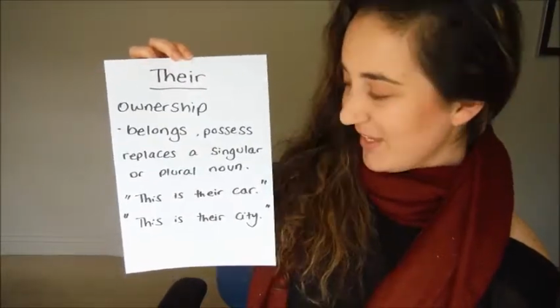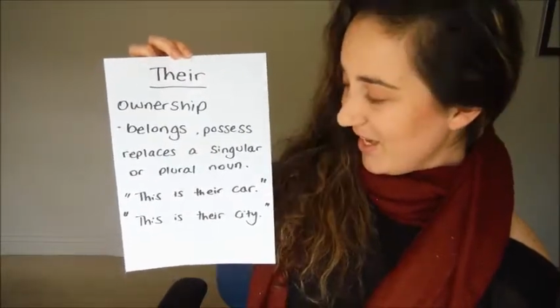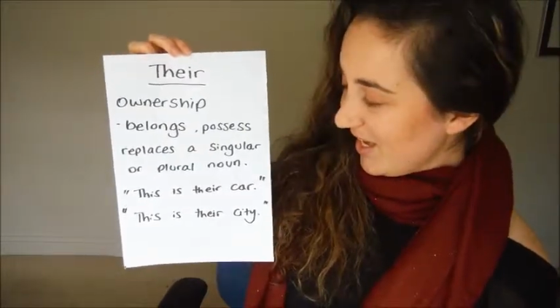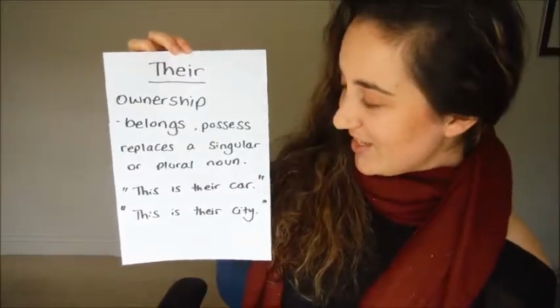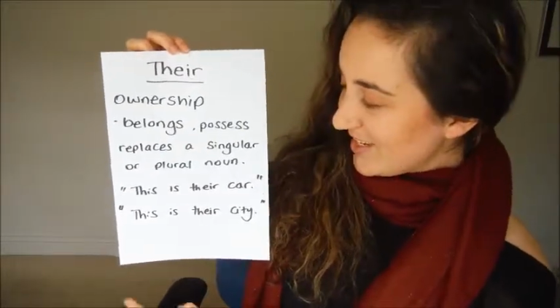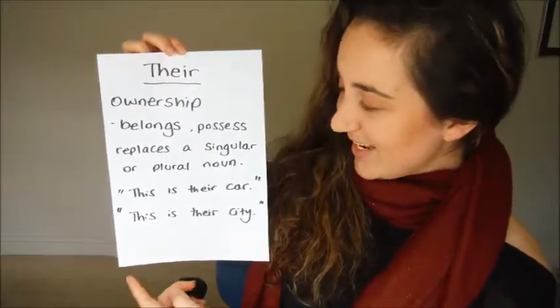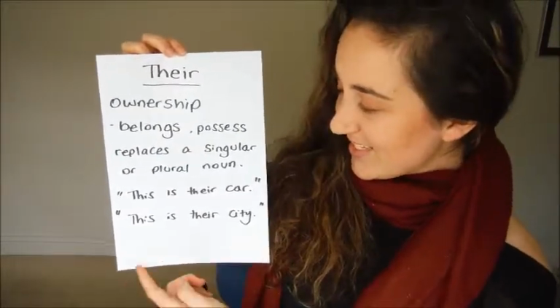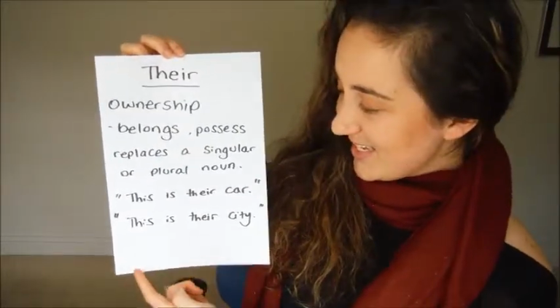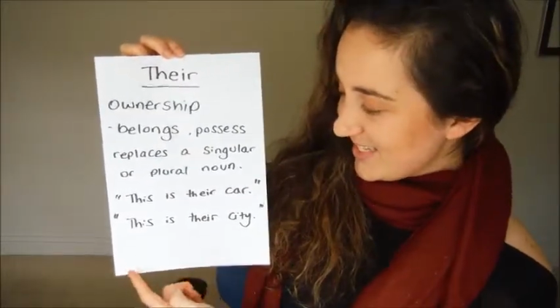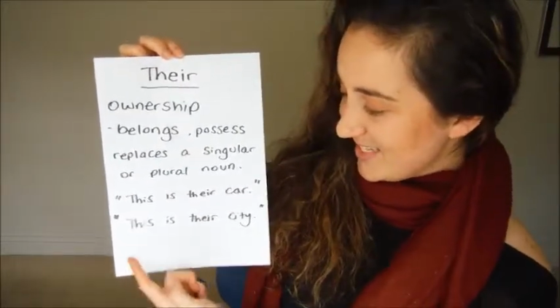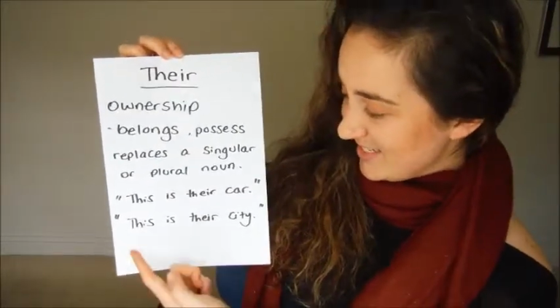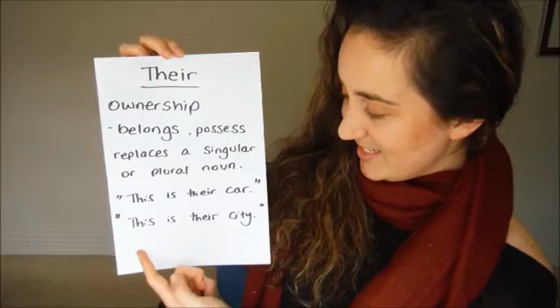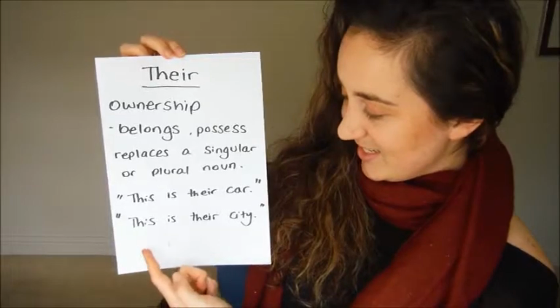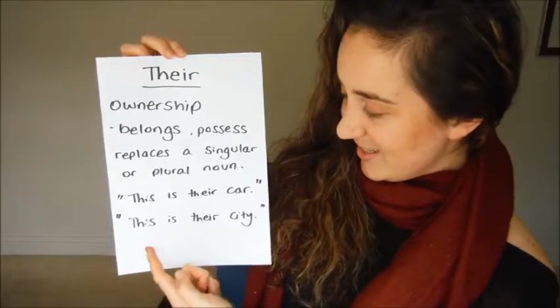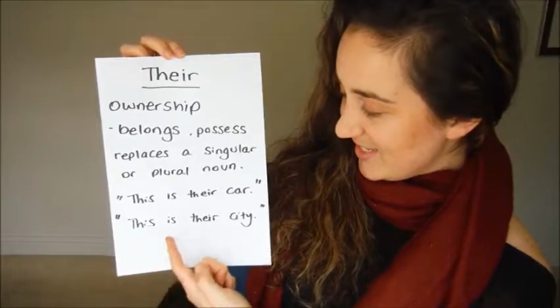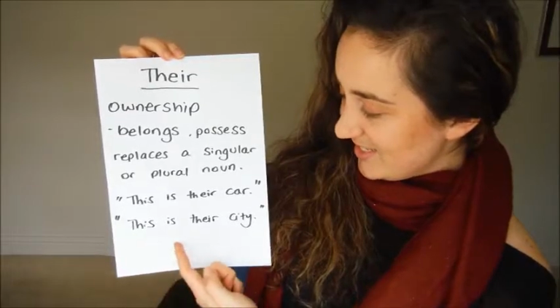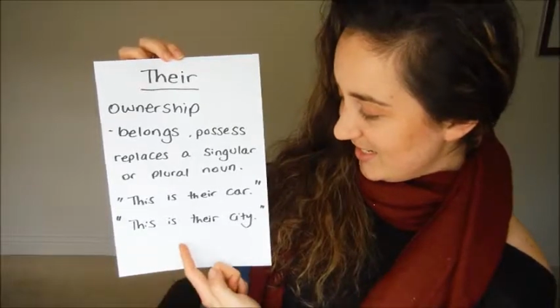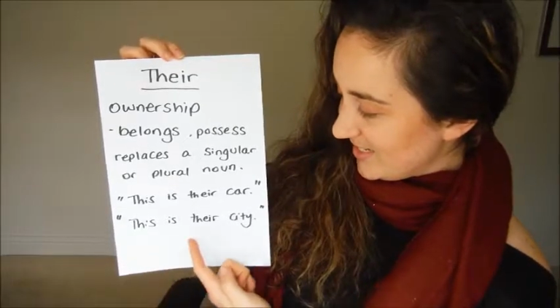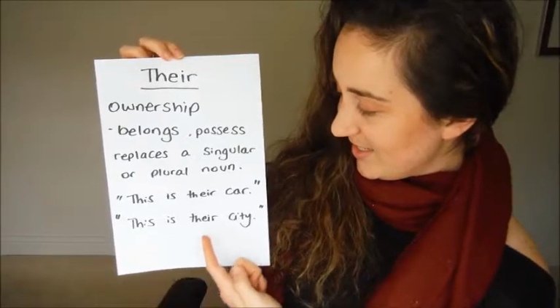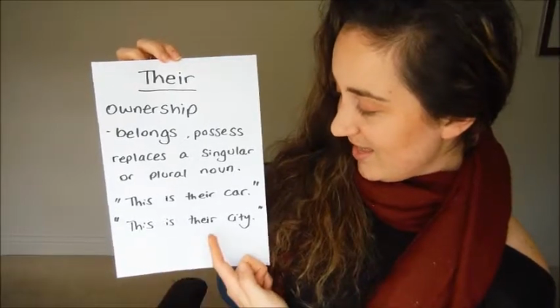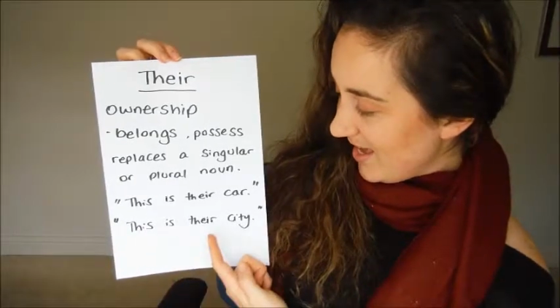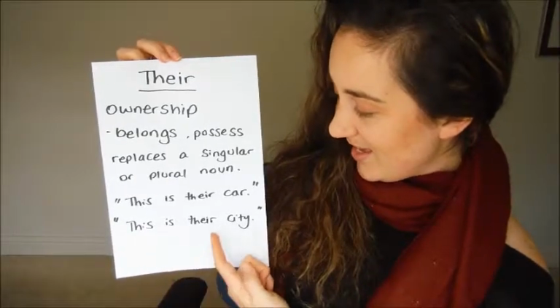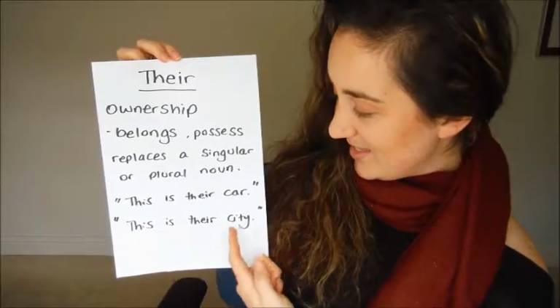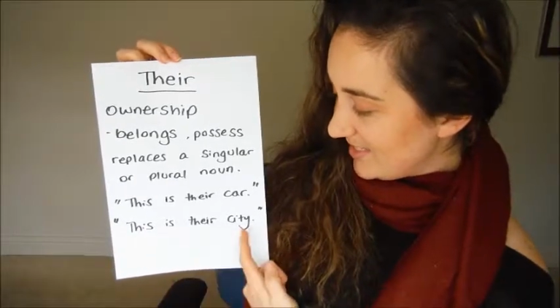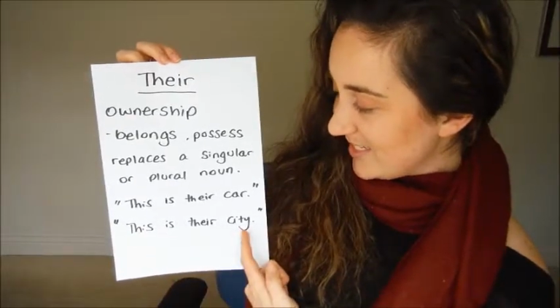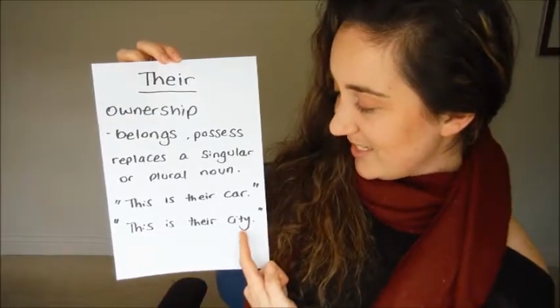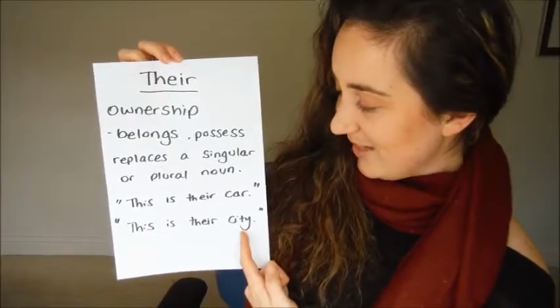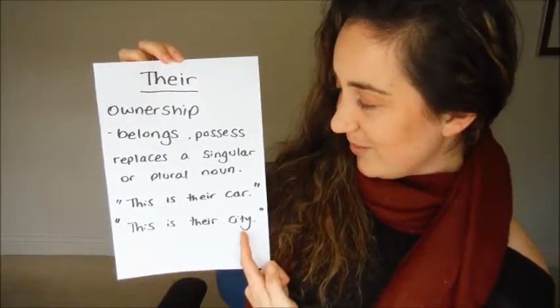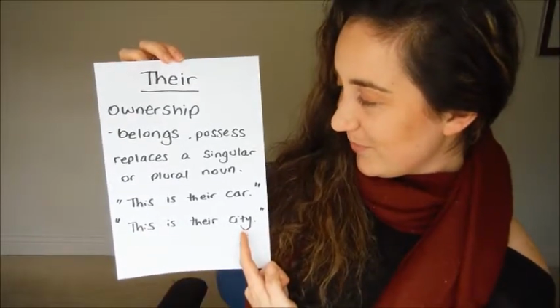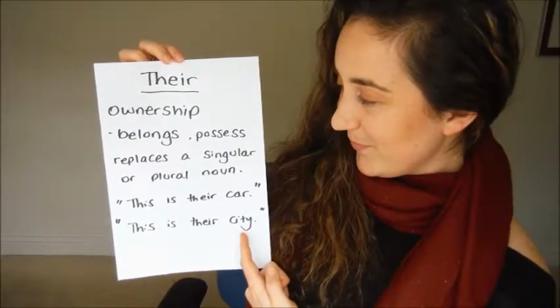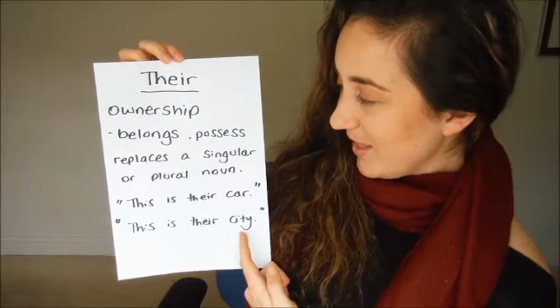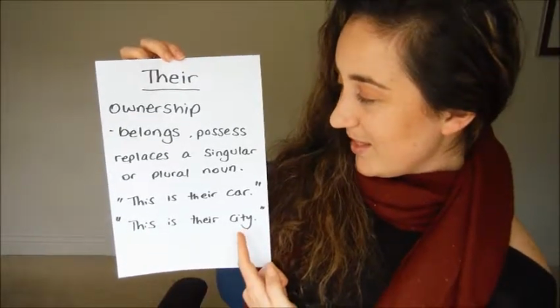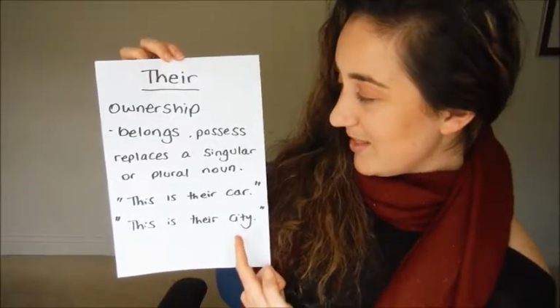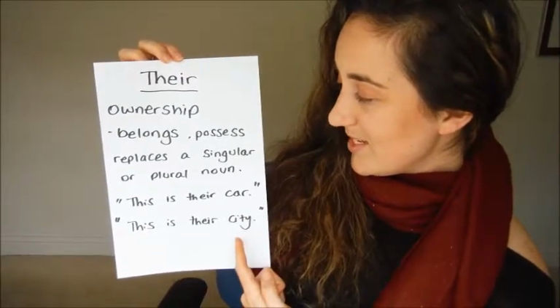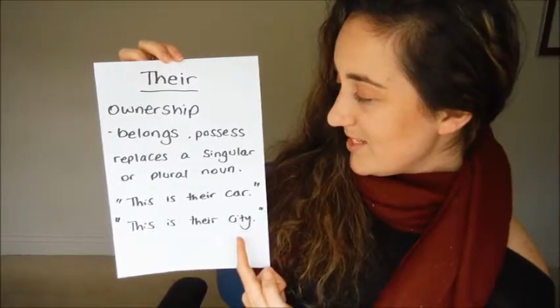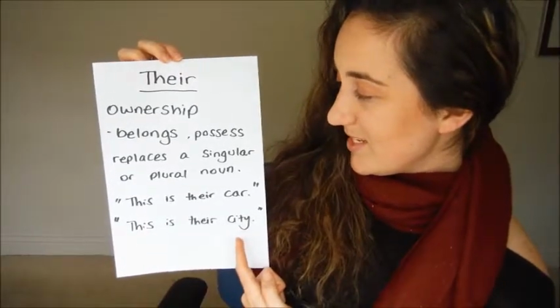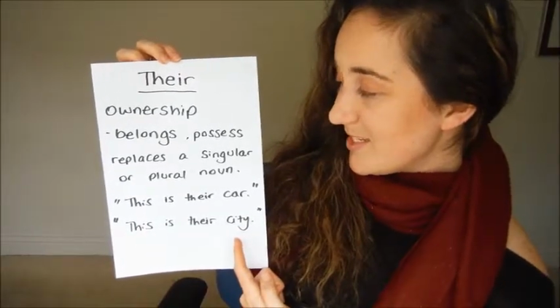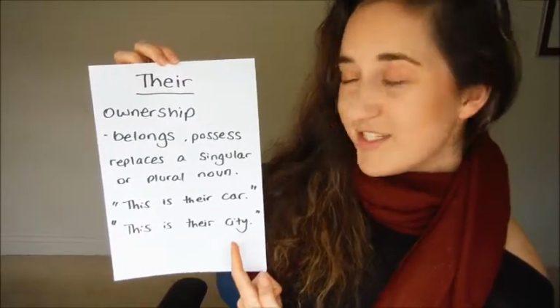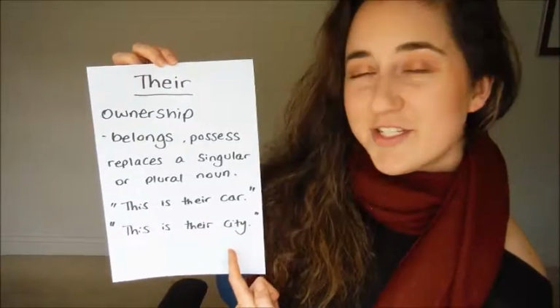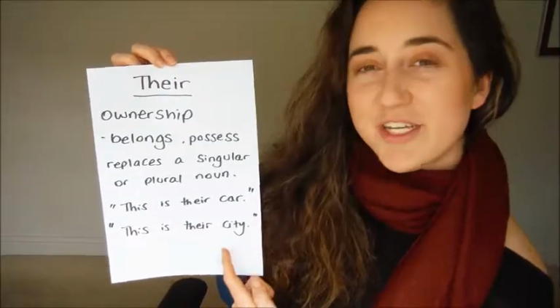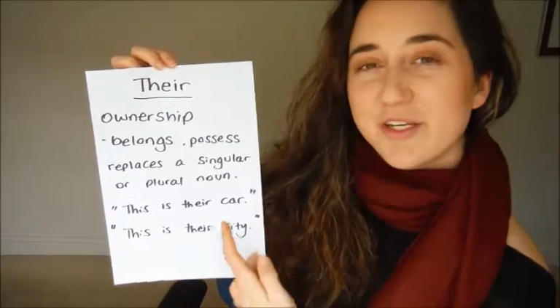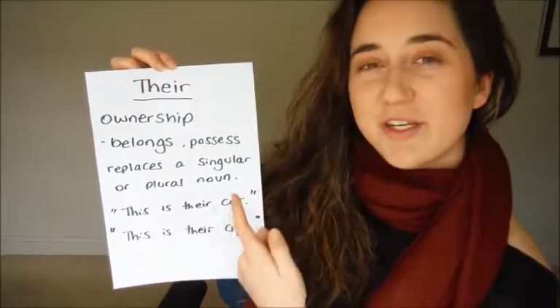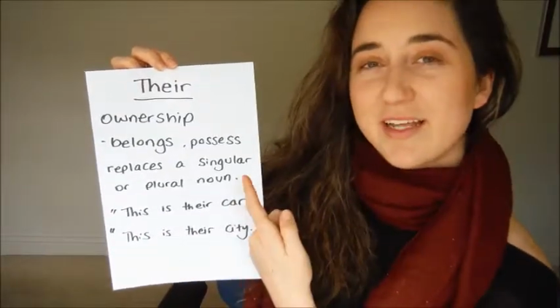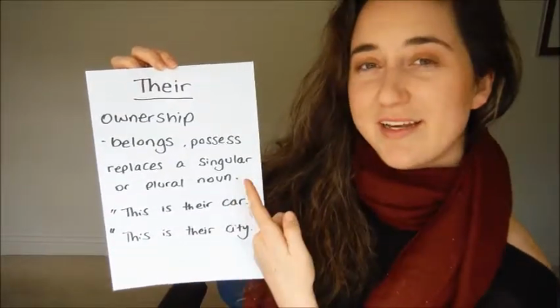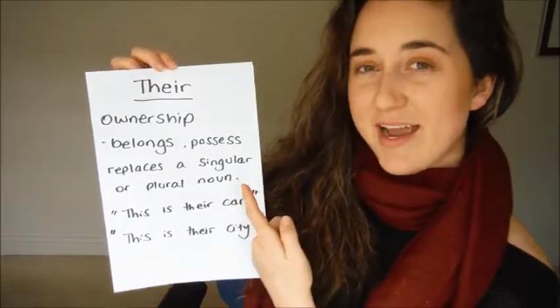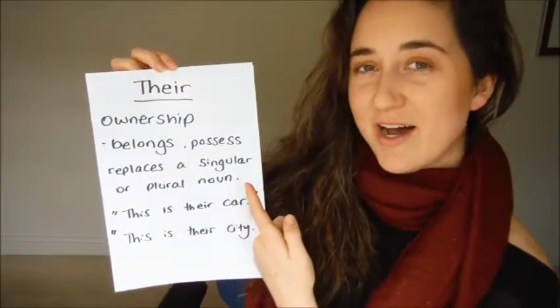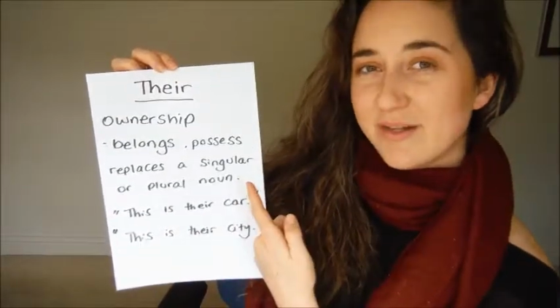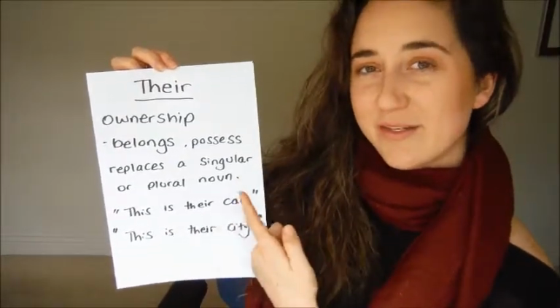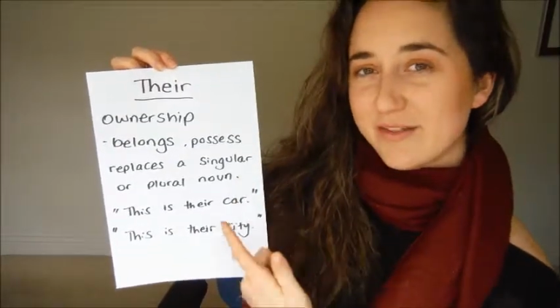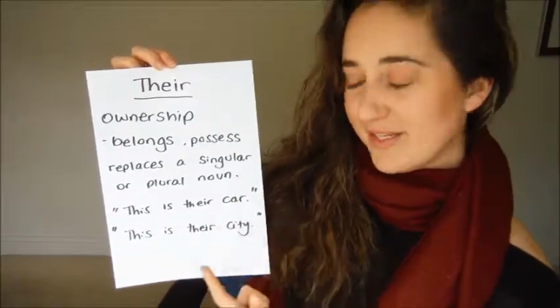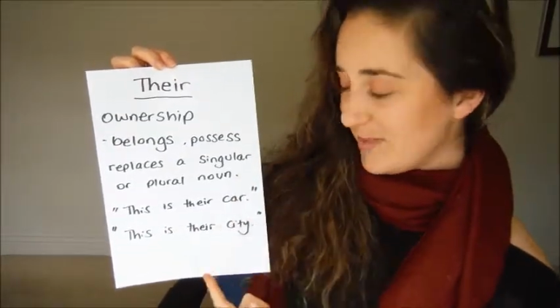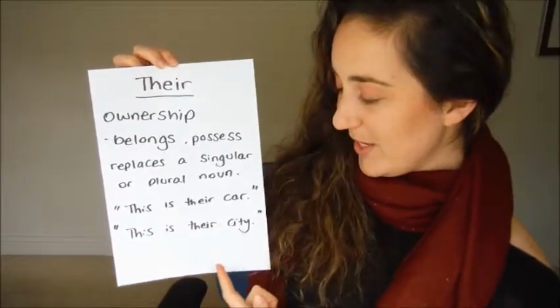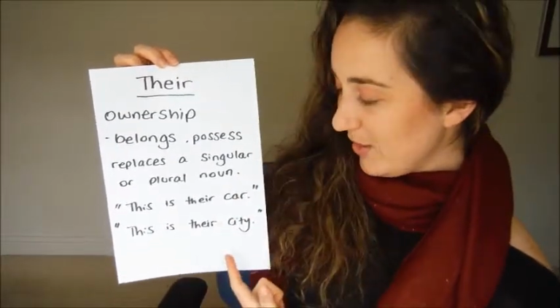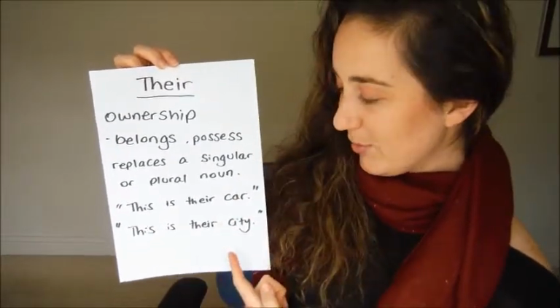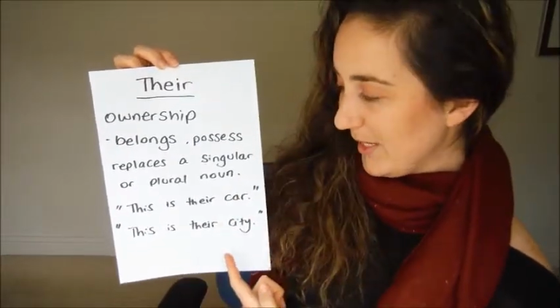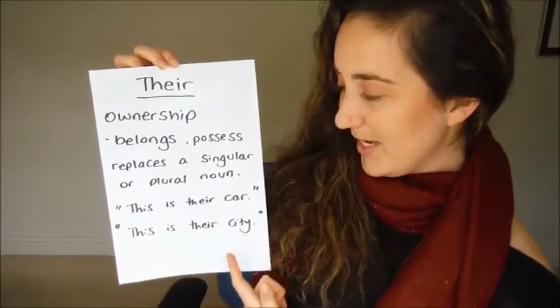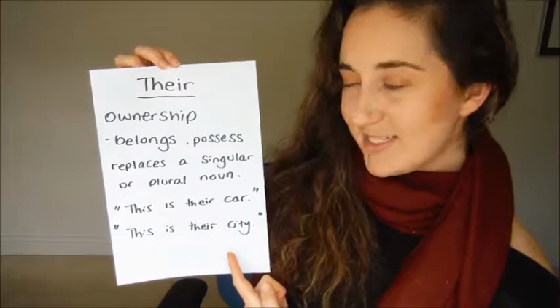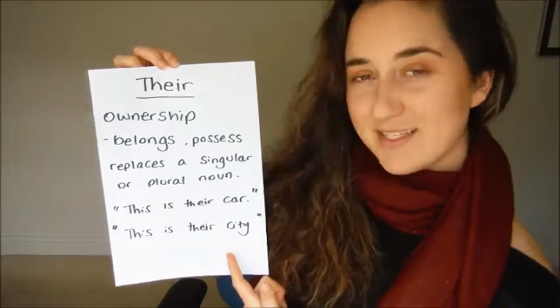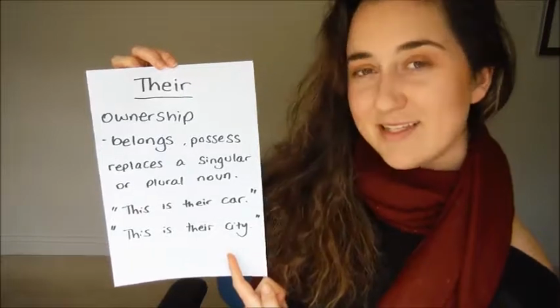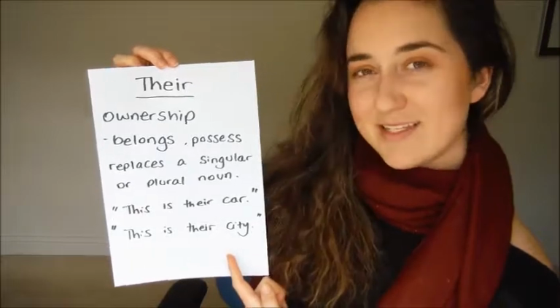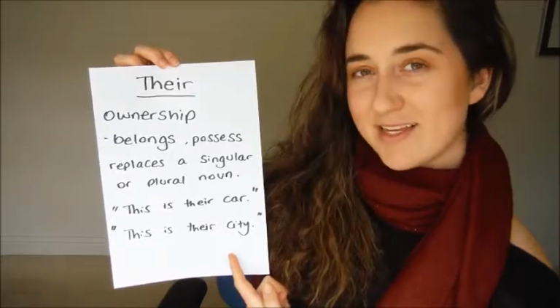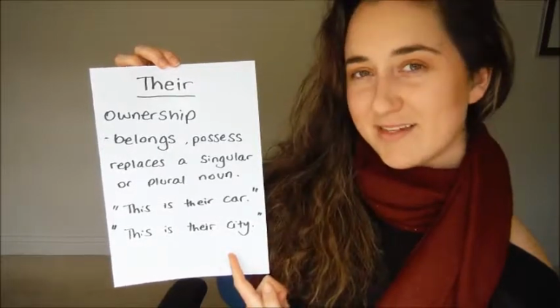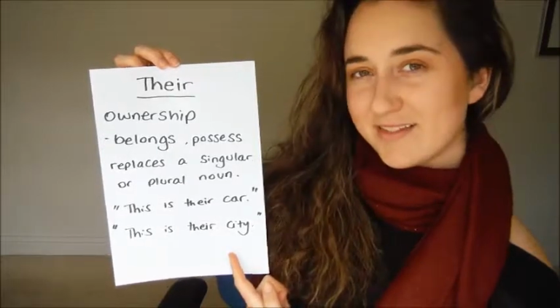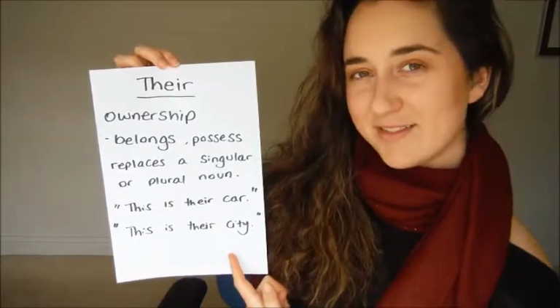This is a plural noun because it suggests that there are two people that own the car. The next sentence: this is their city. This is a singular noun that is being replaced in this sentence.